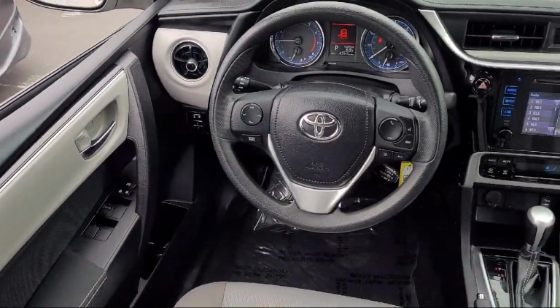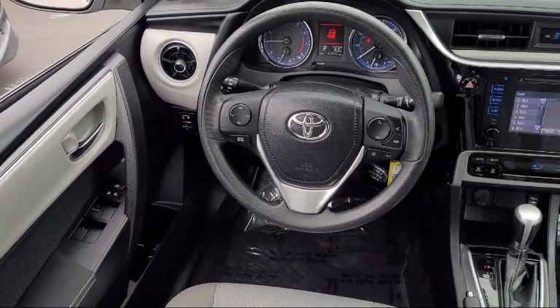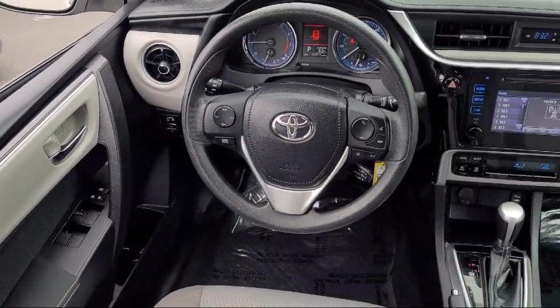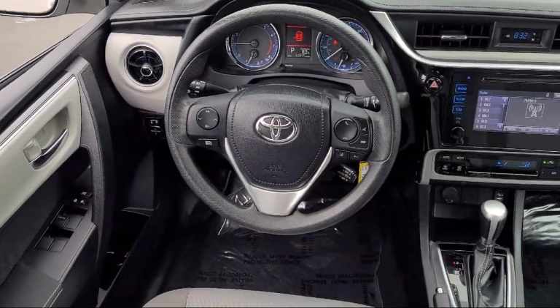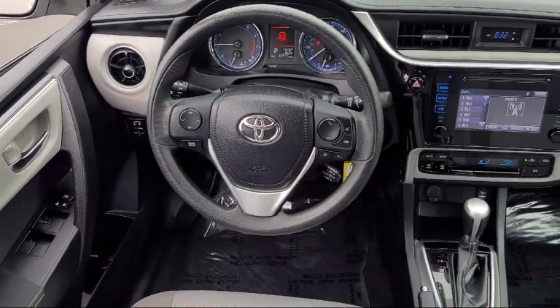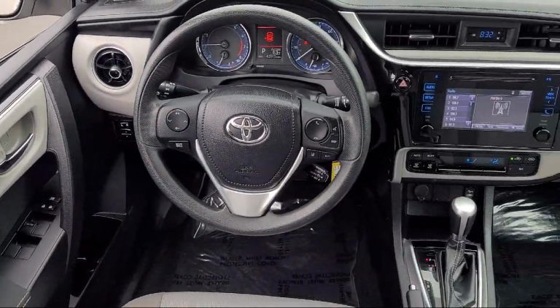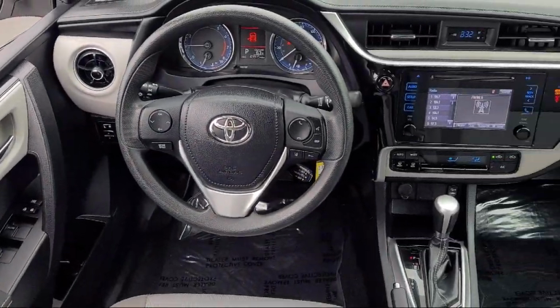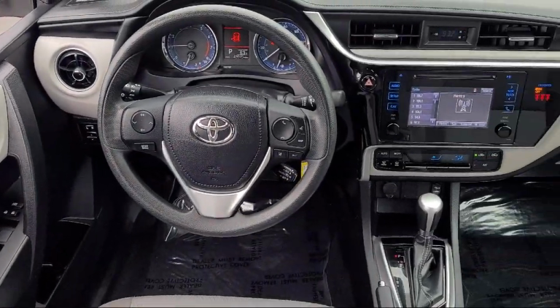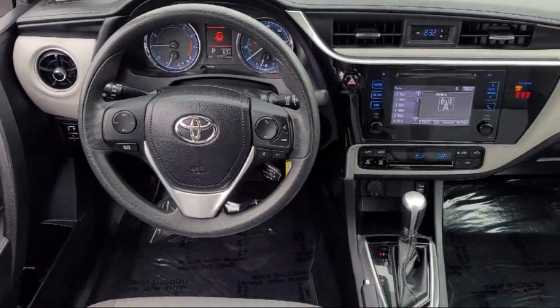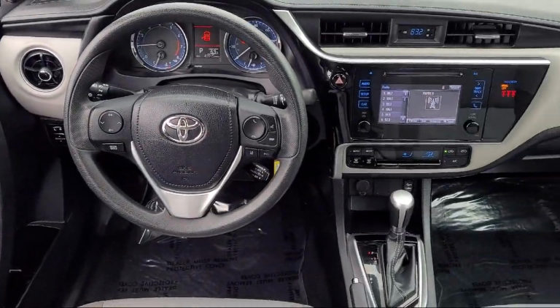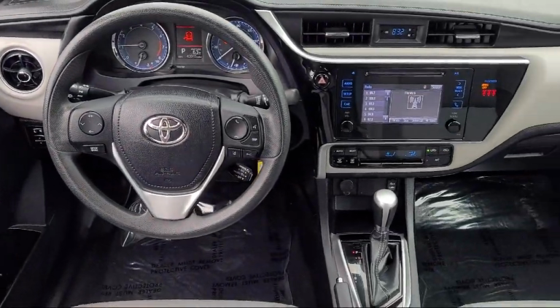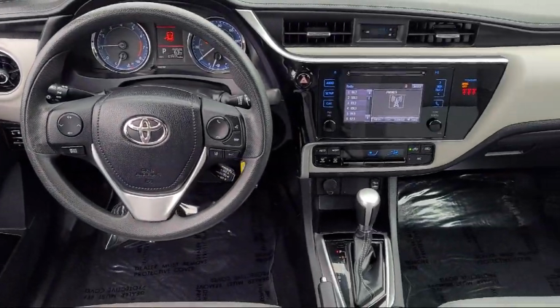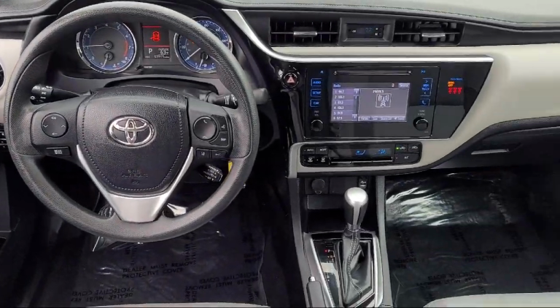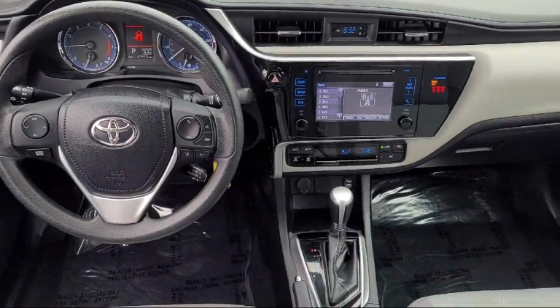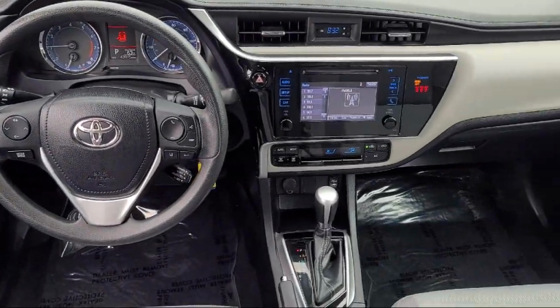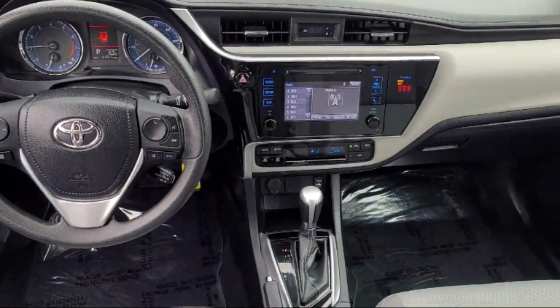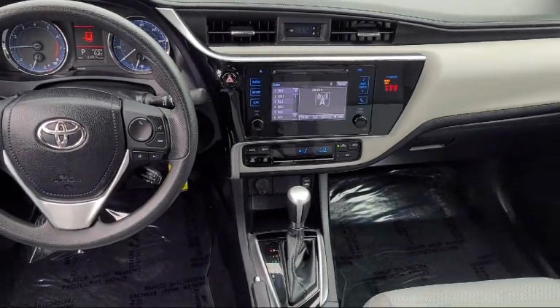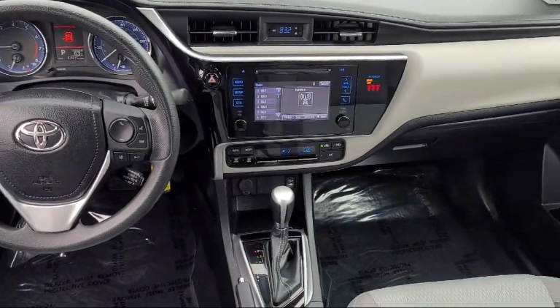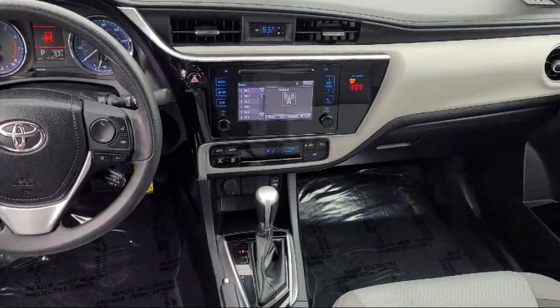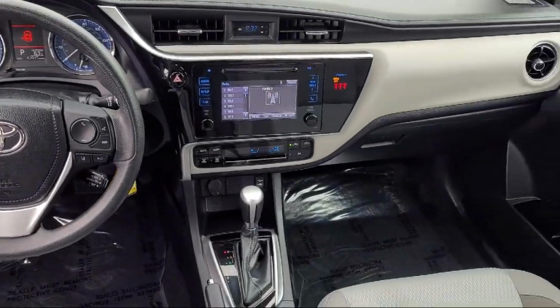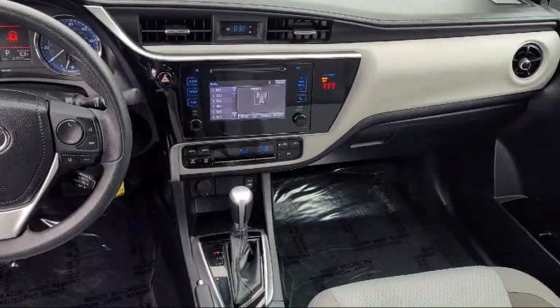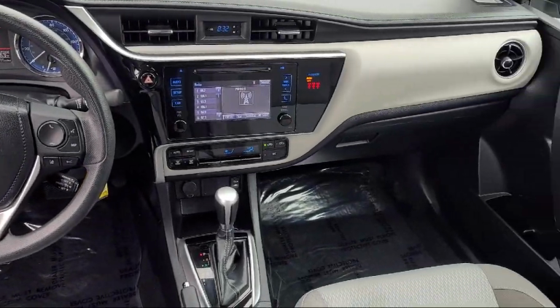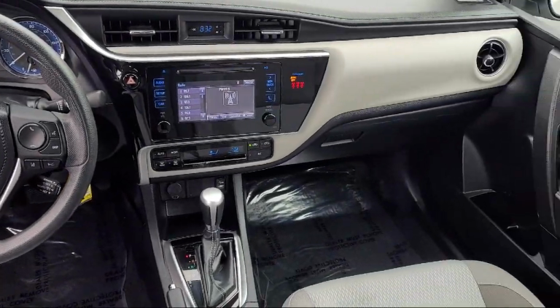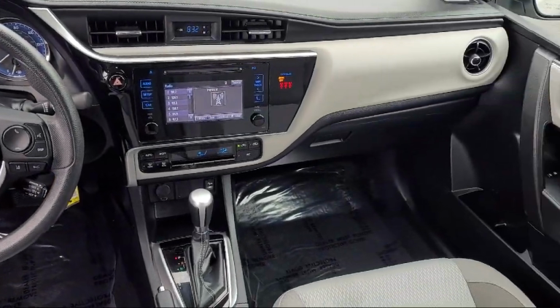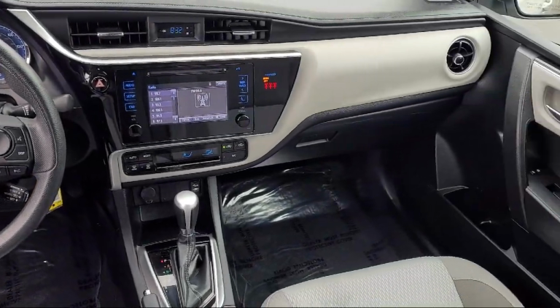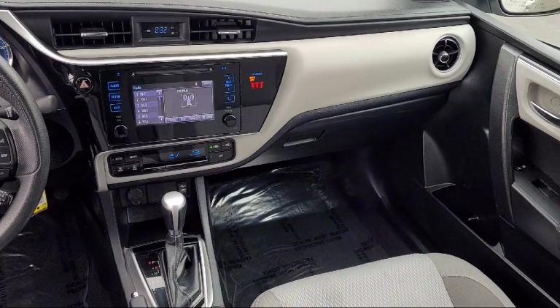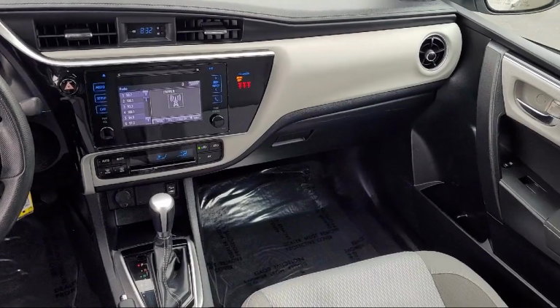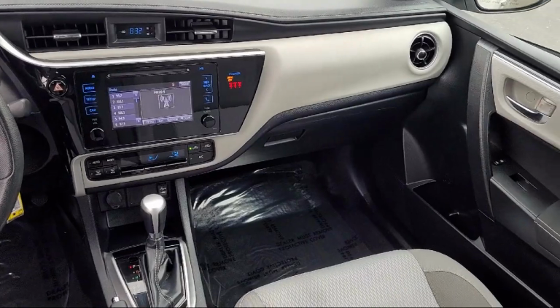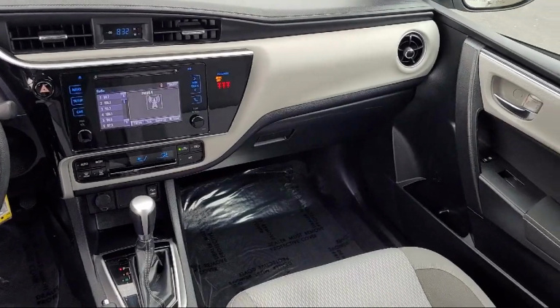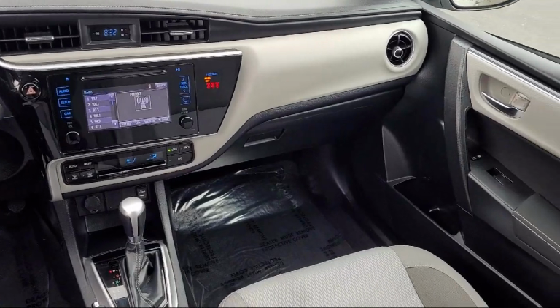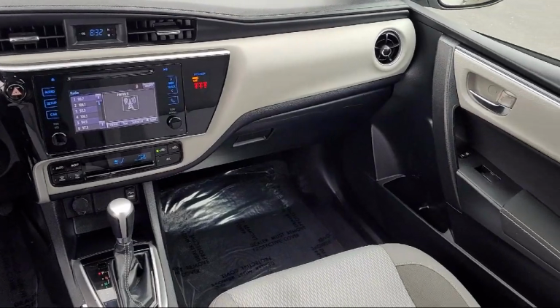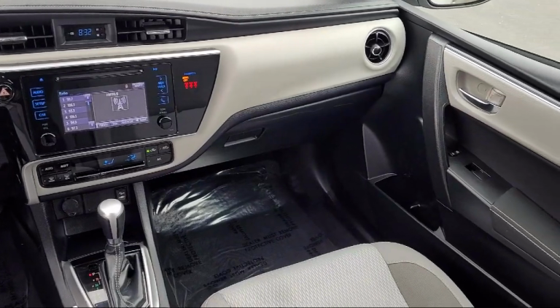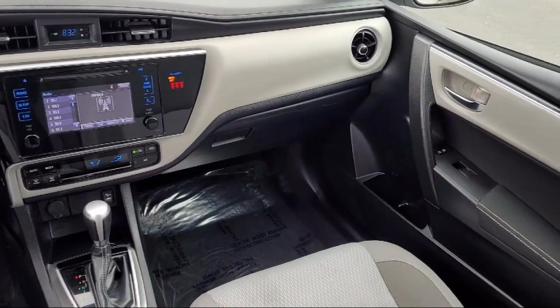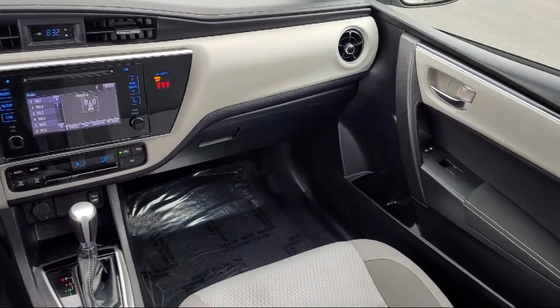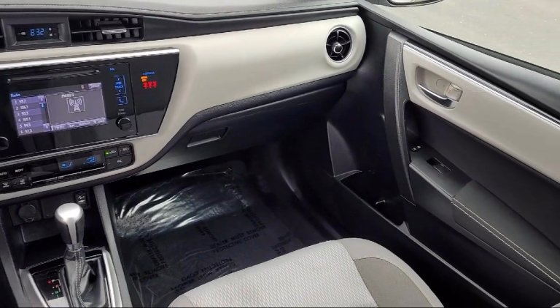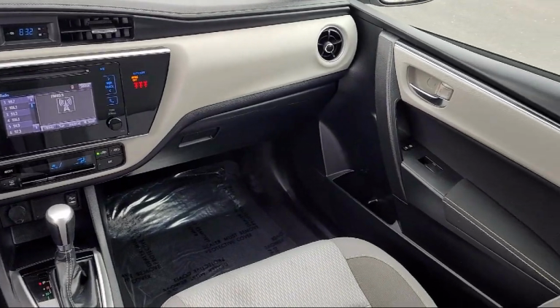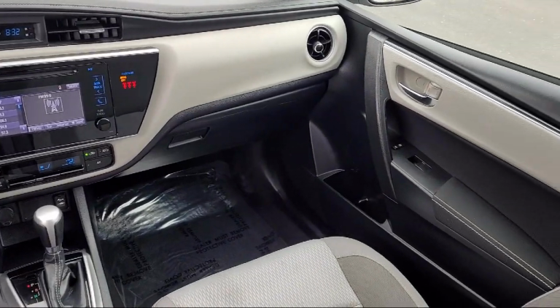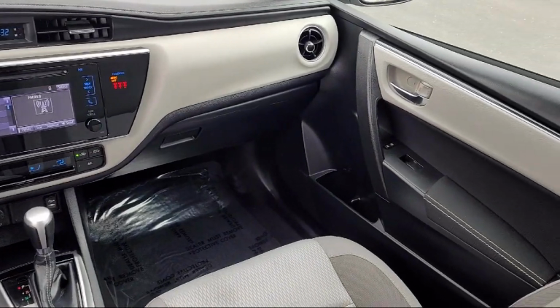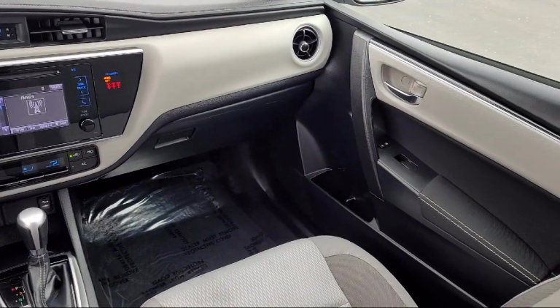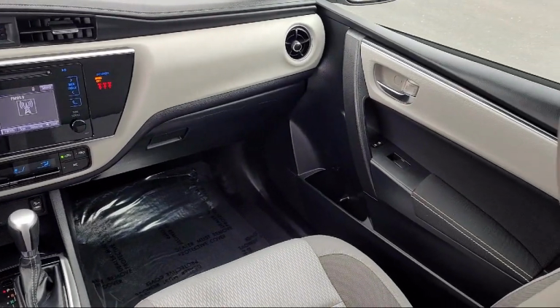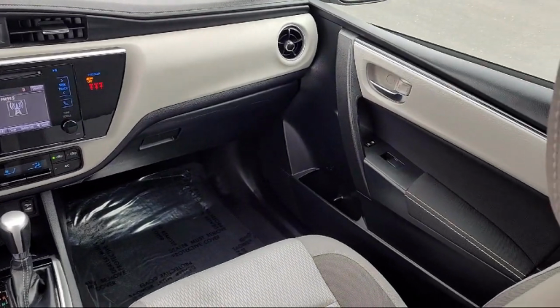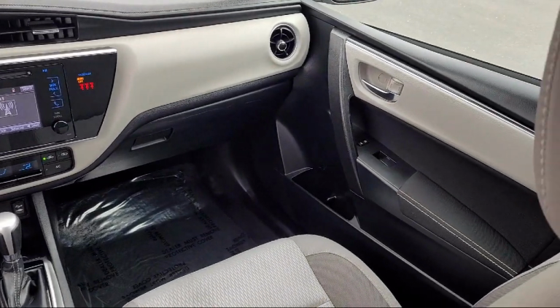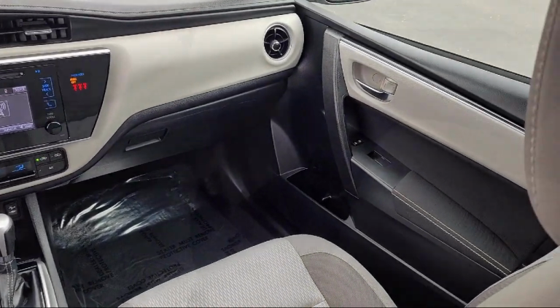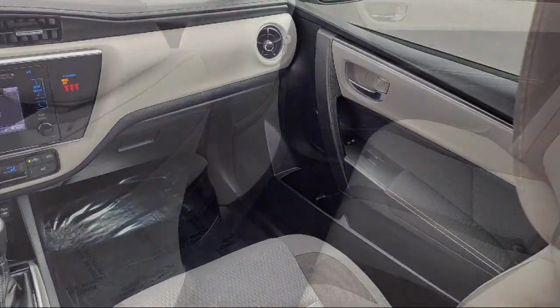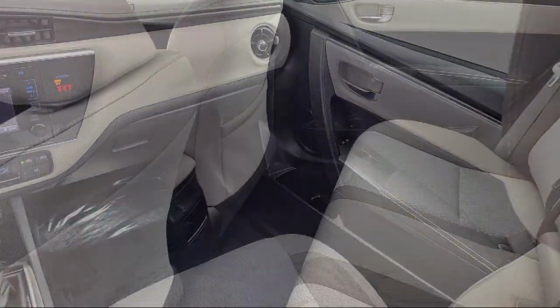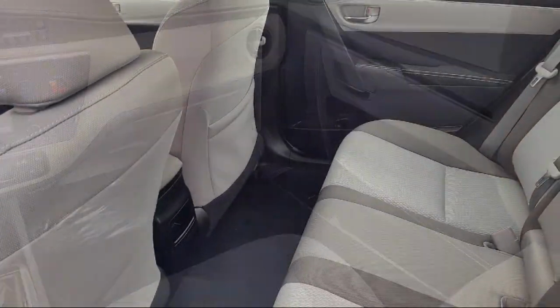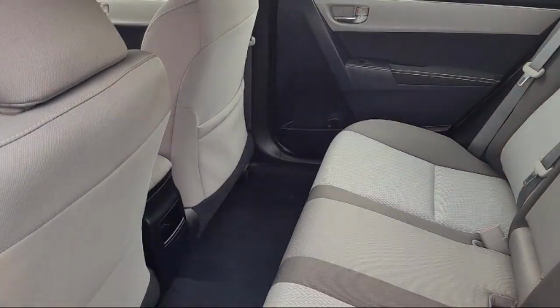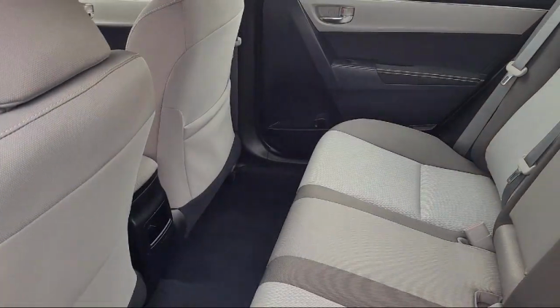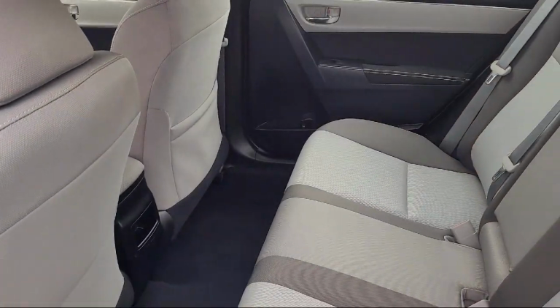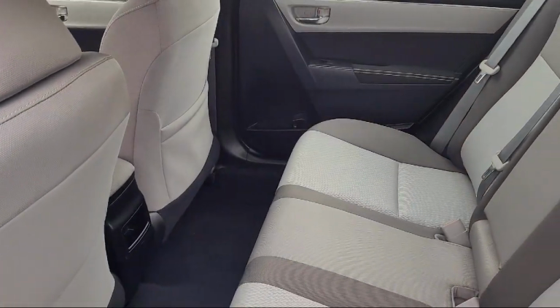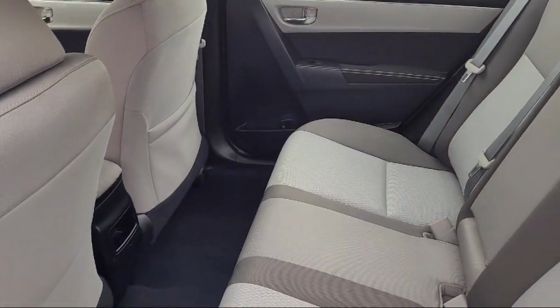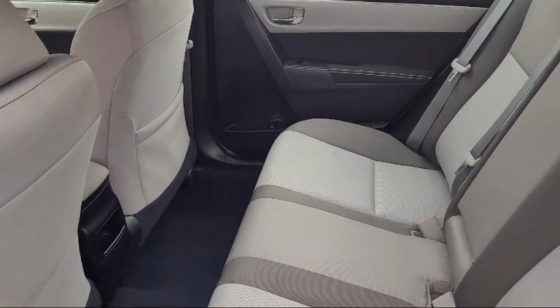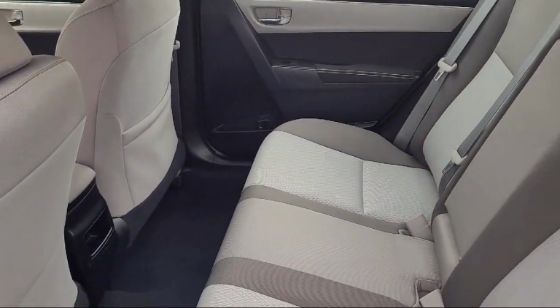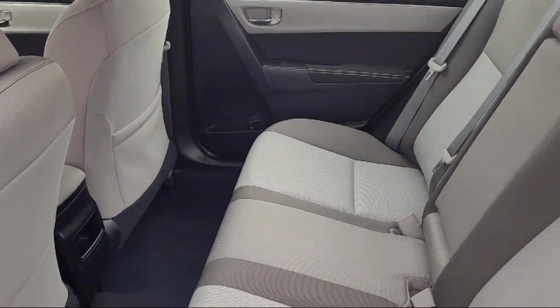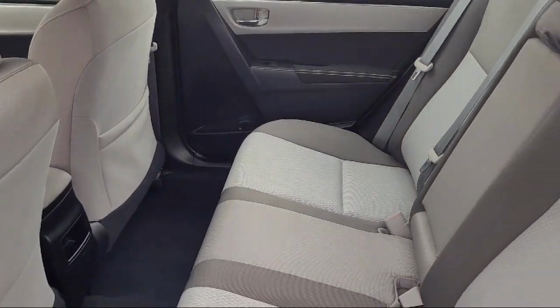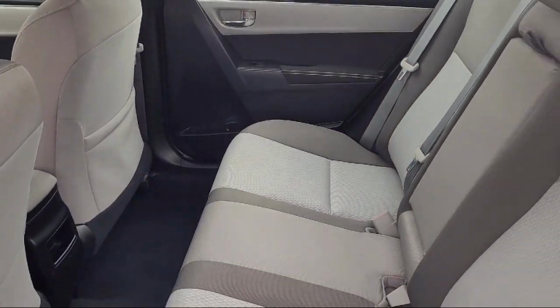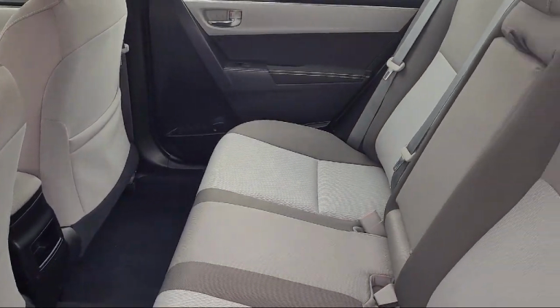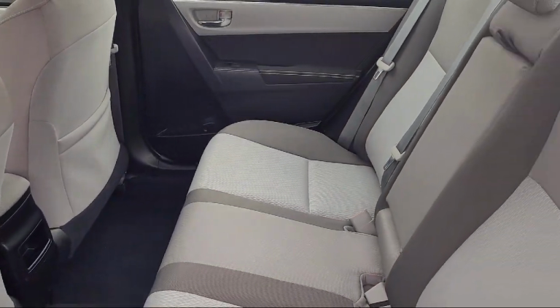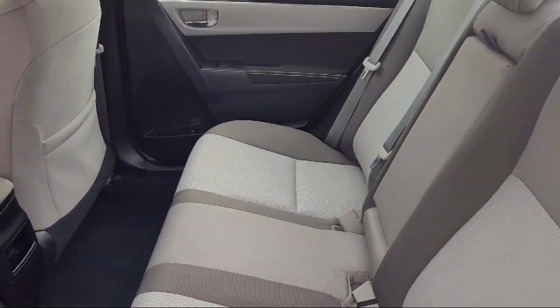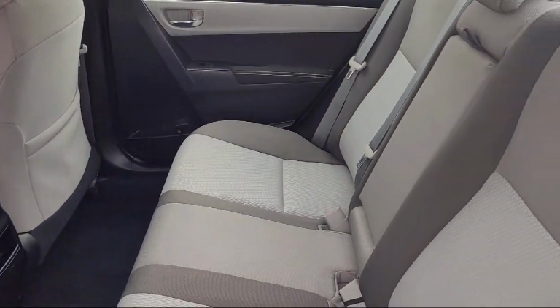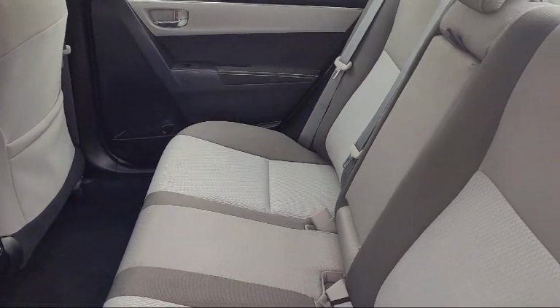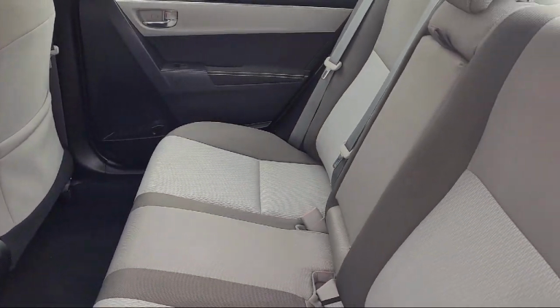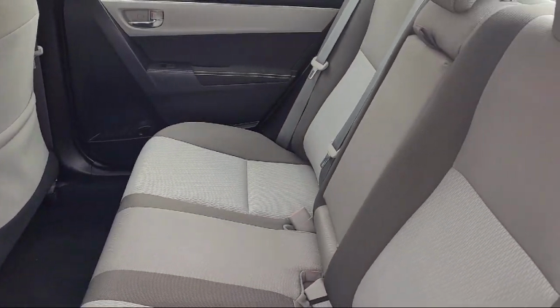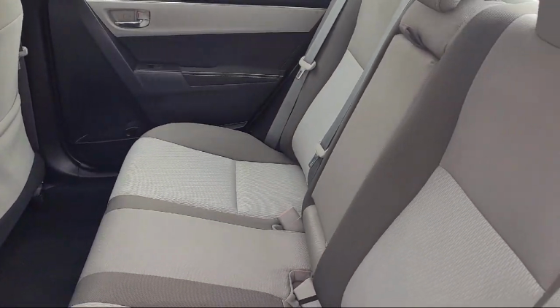We offer top-level service and parts and outstanding financing options, making Fremont Toyota a great place to buy your next vehicle.